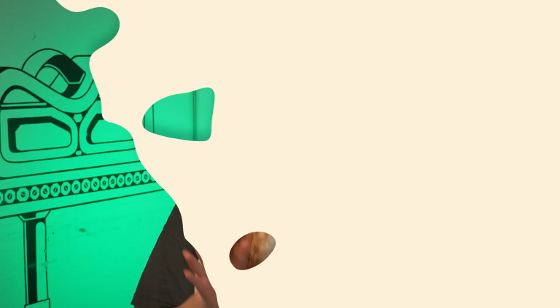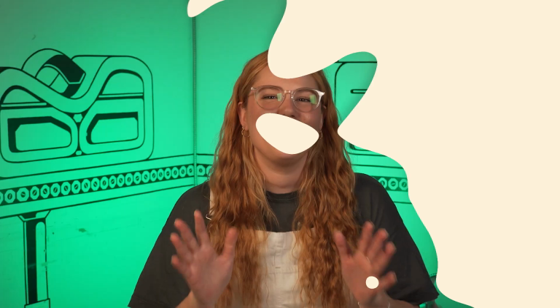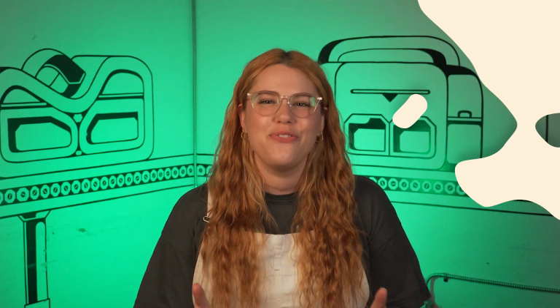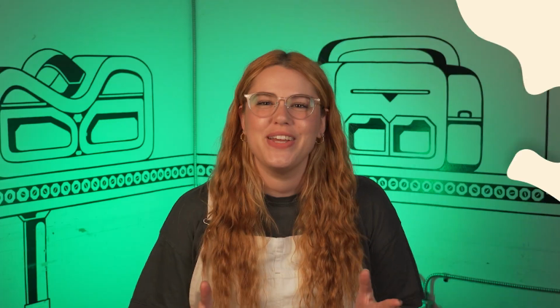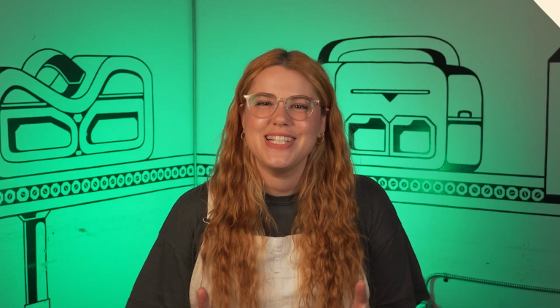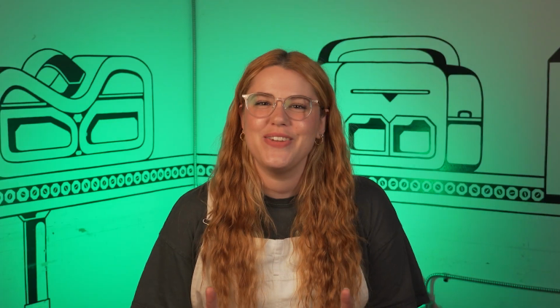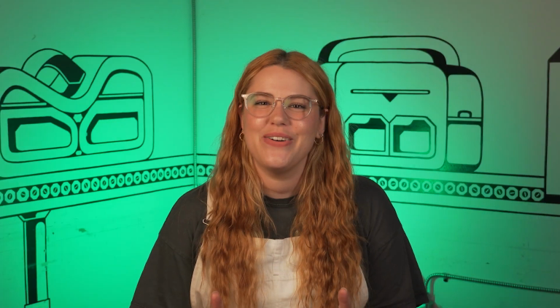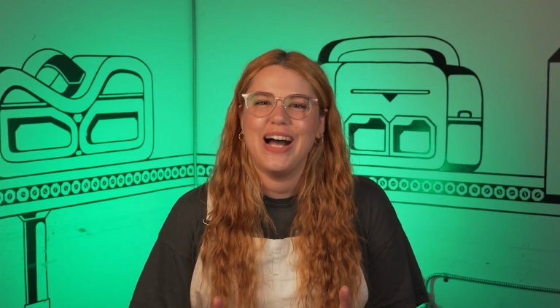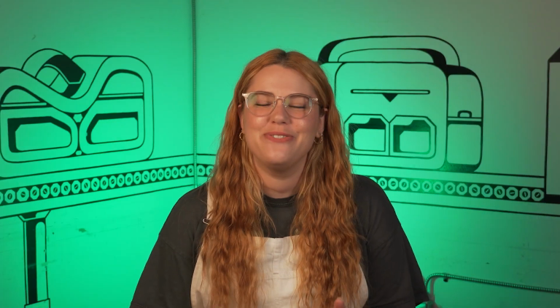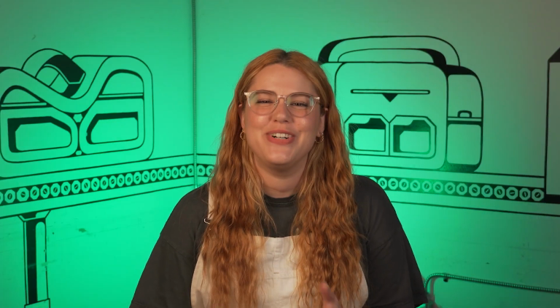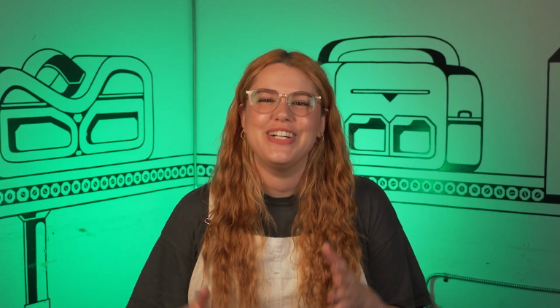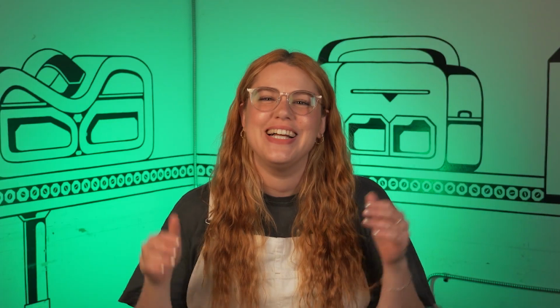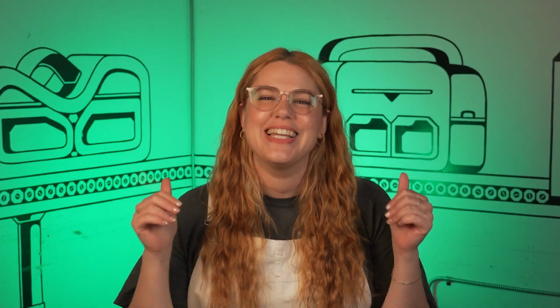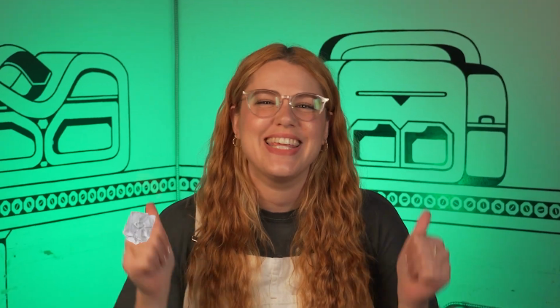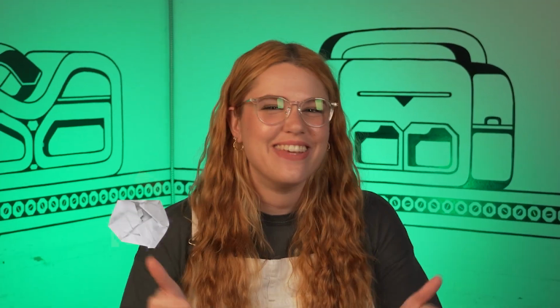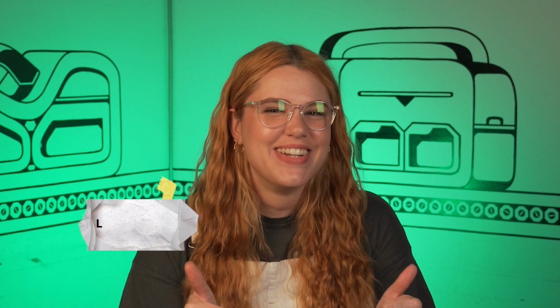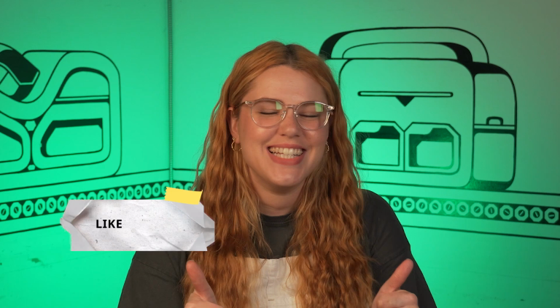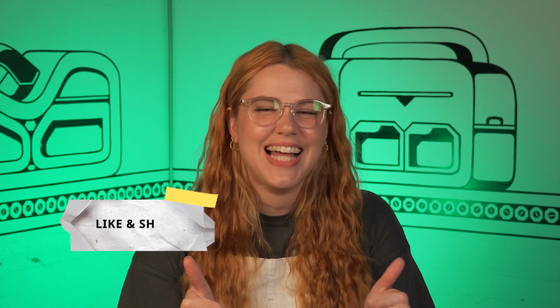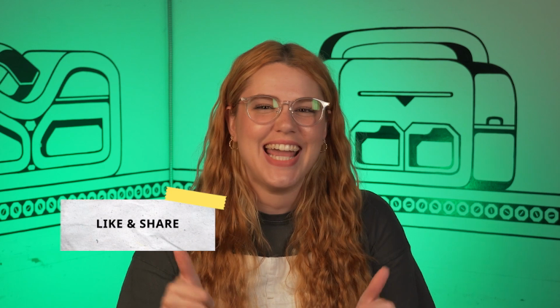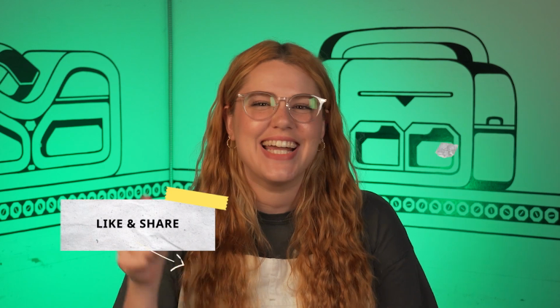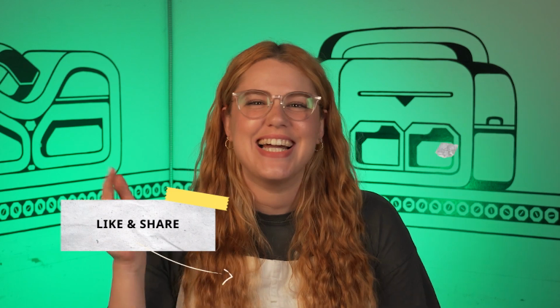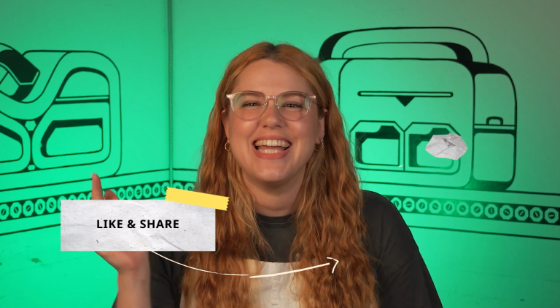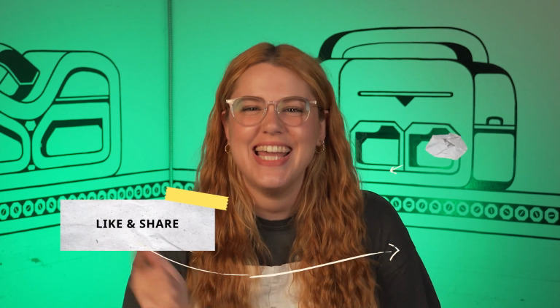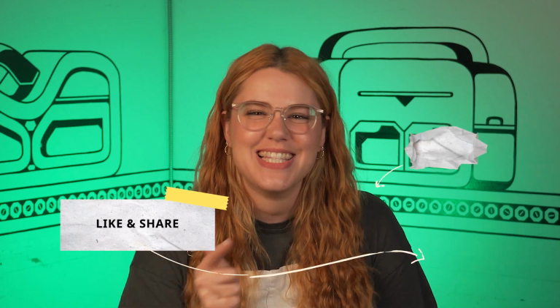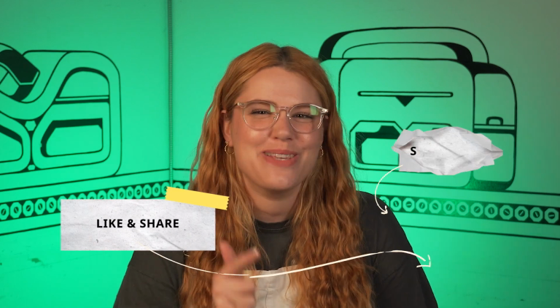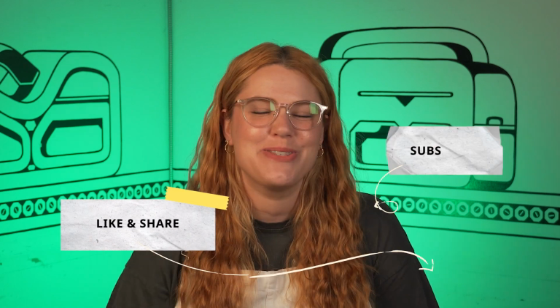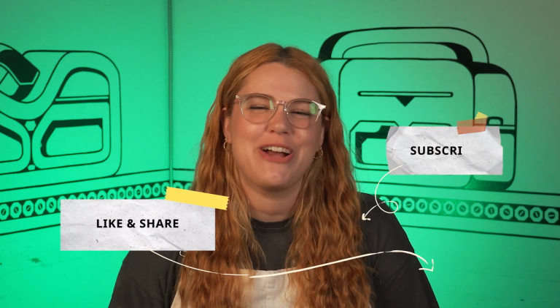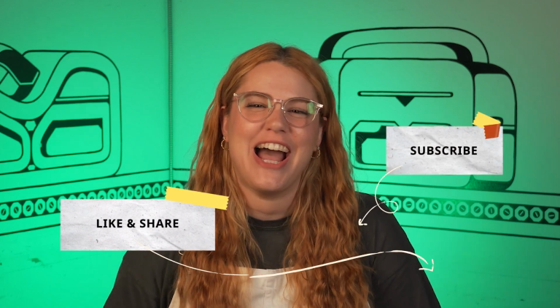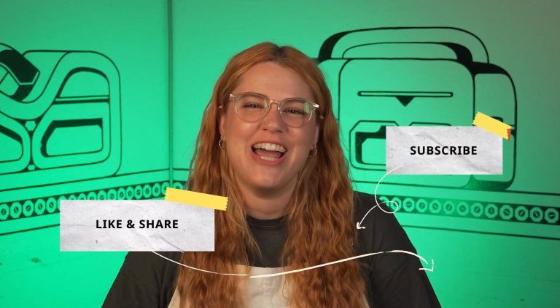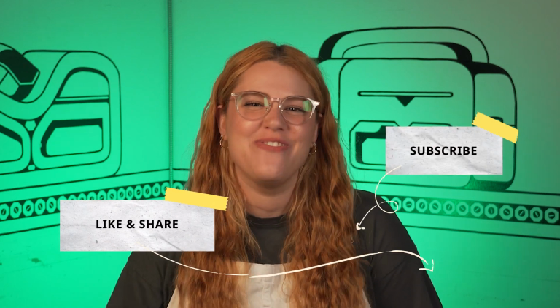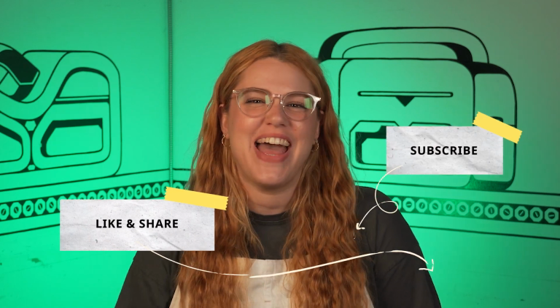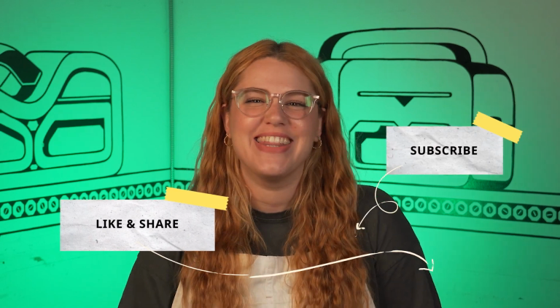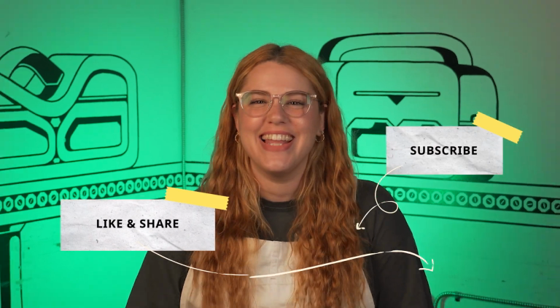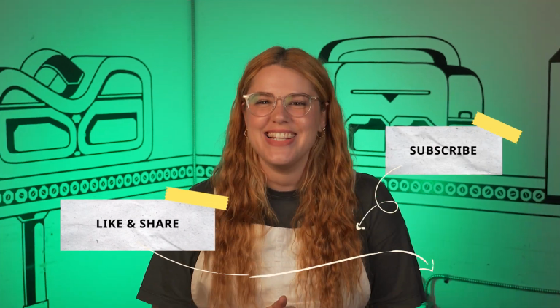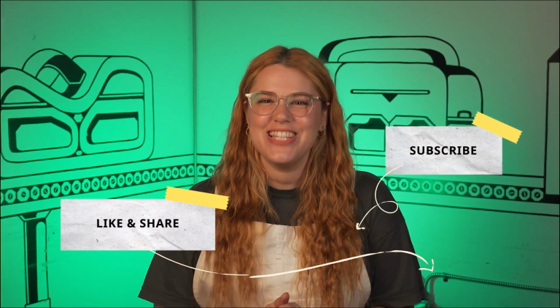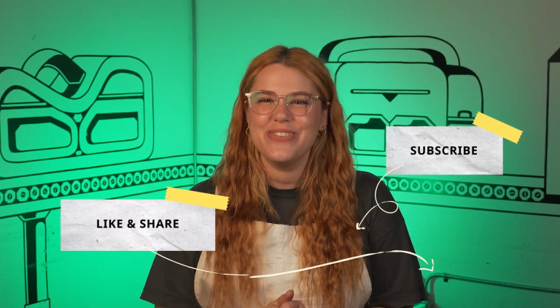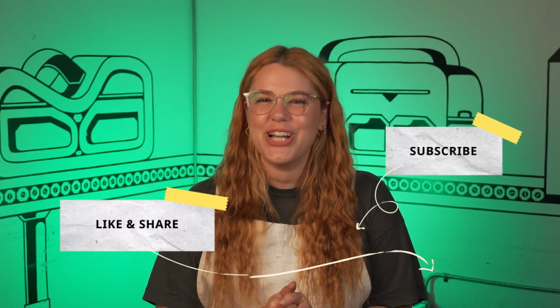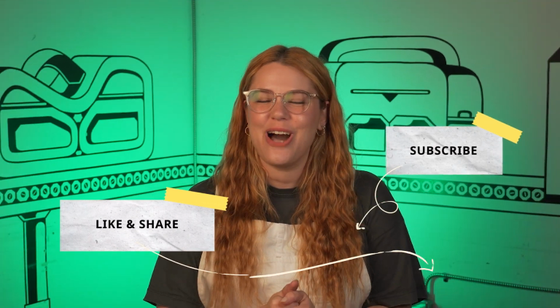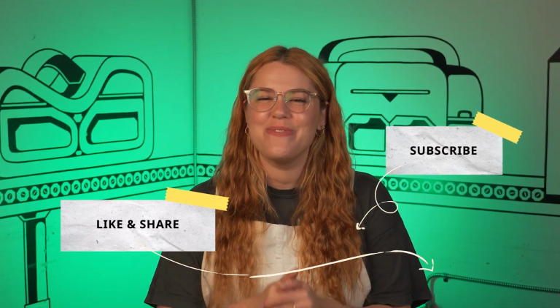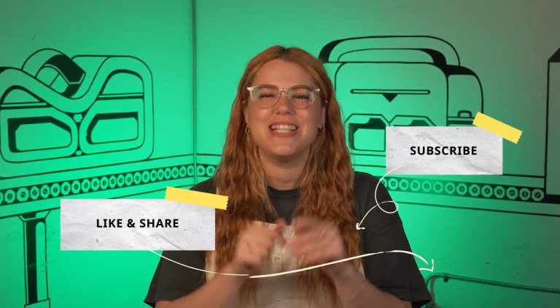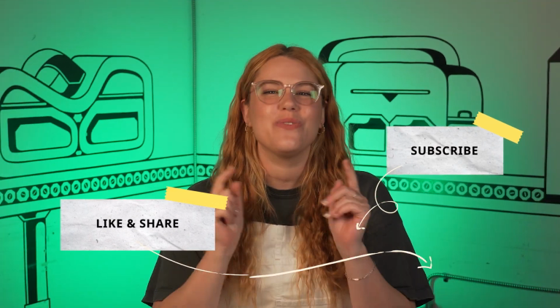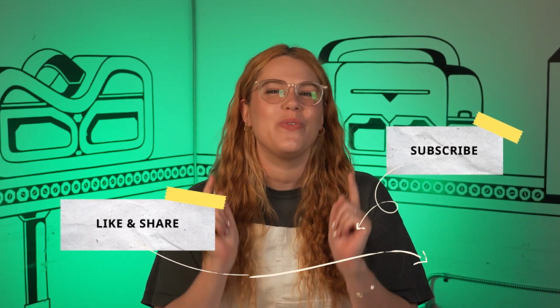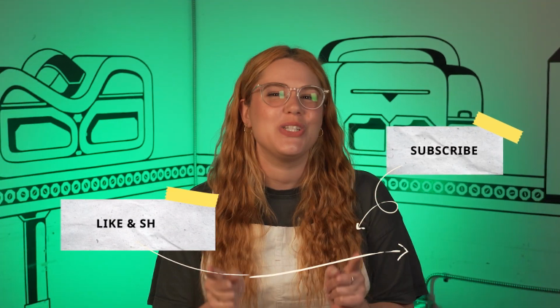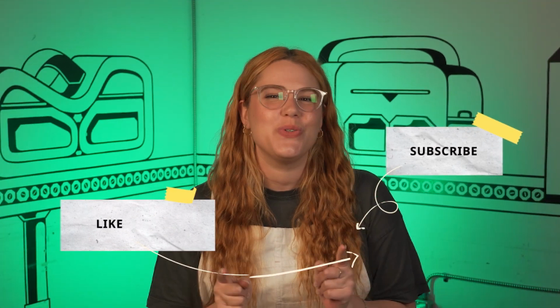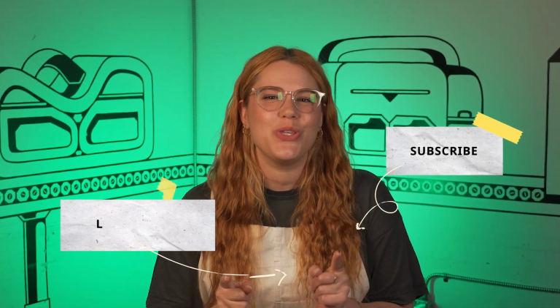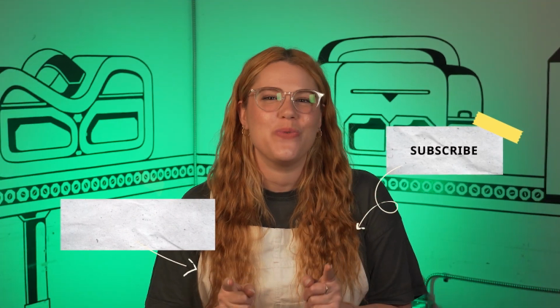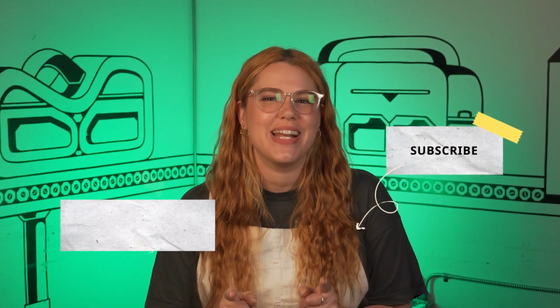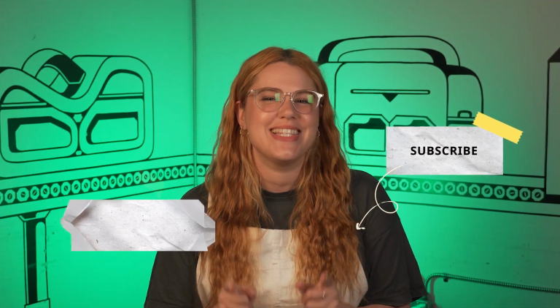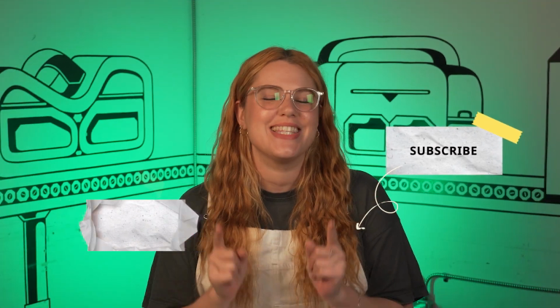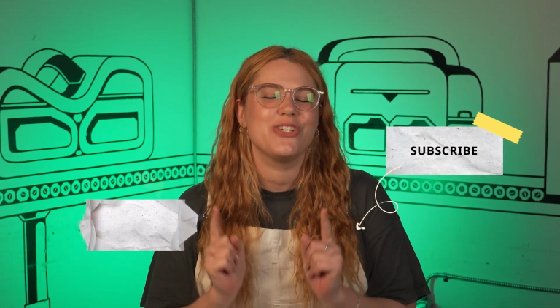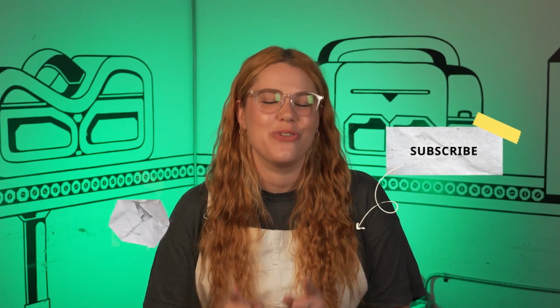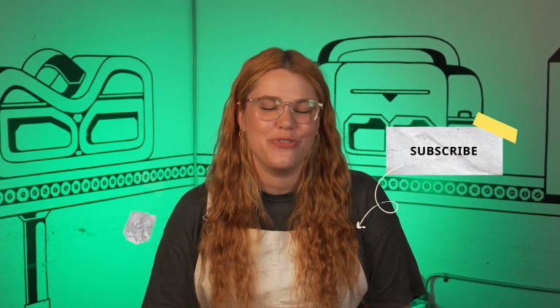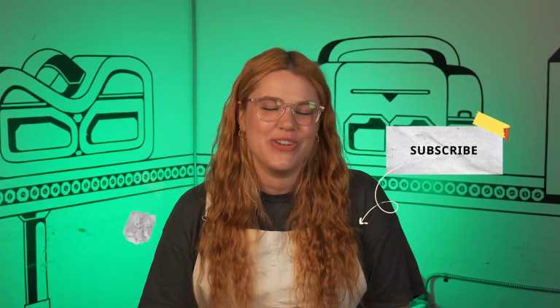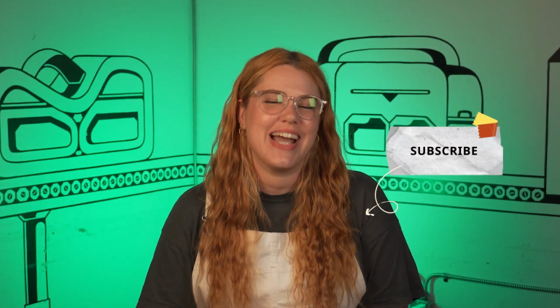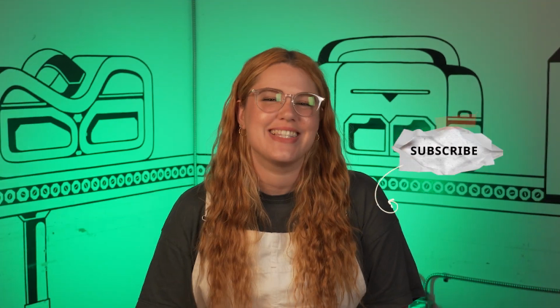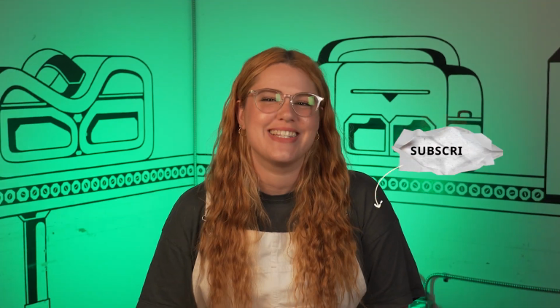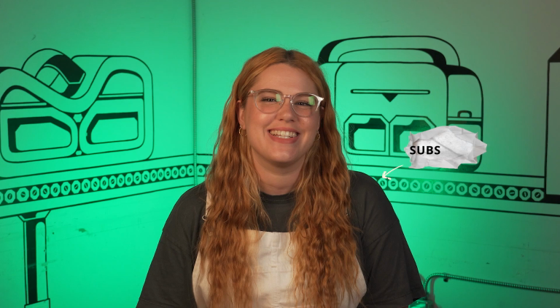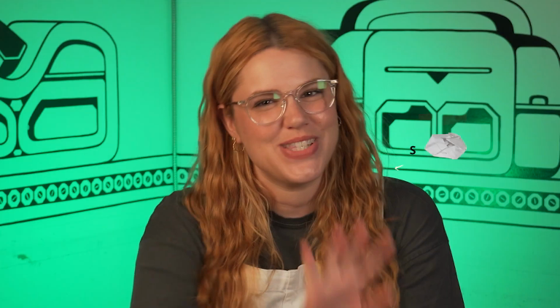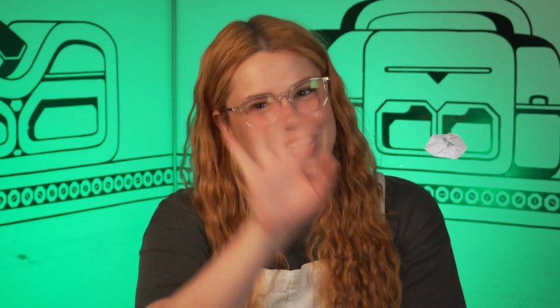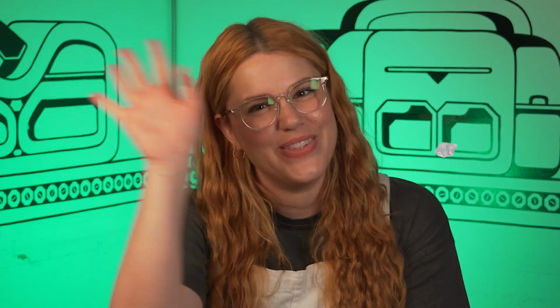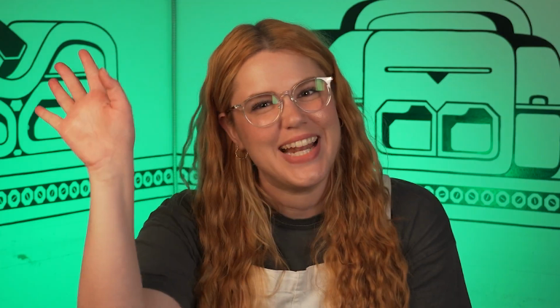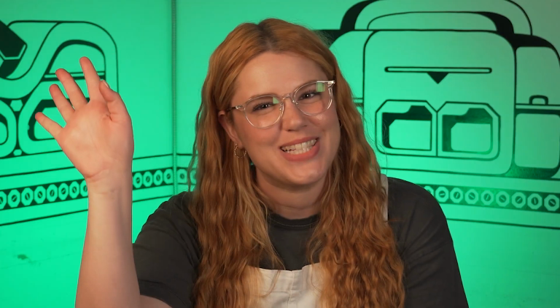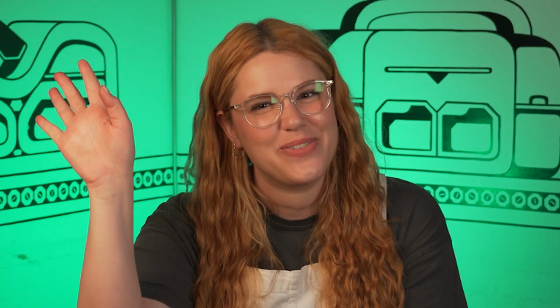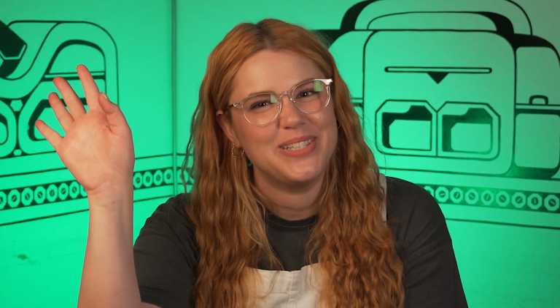If you found this video helpful, give it a like, hit subscribe, and let us know in the comments what tool you want us to review next. We'll see you in the next one.